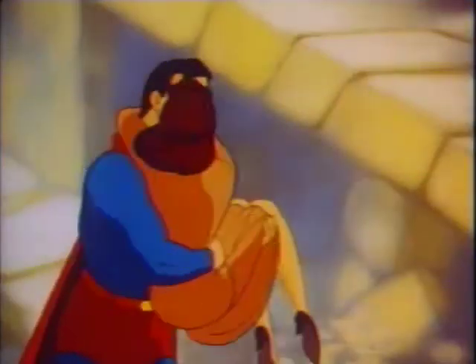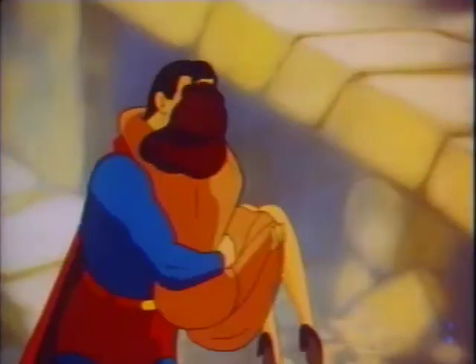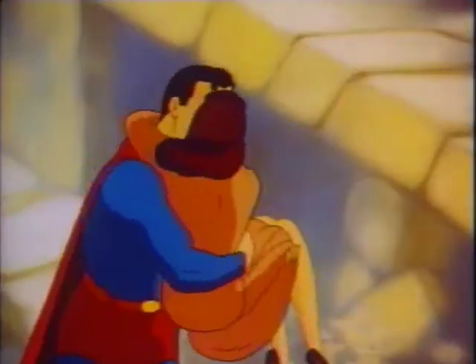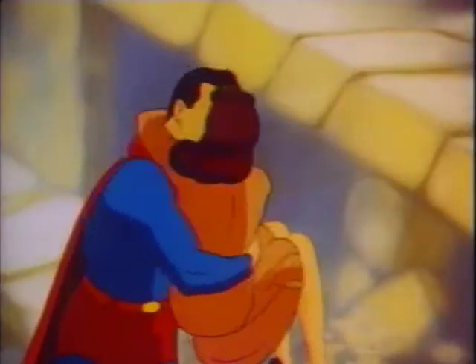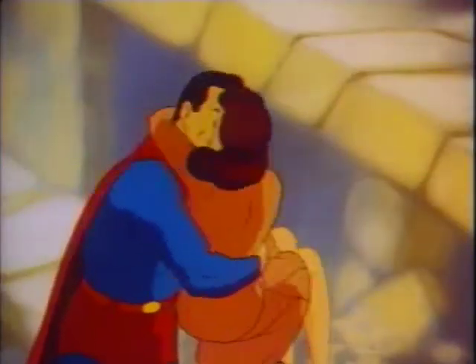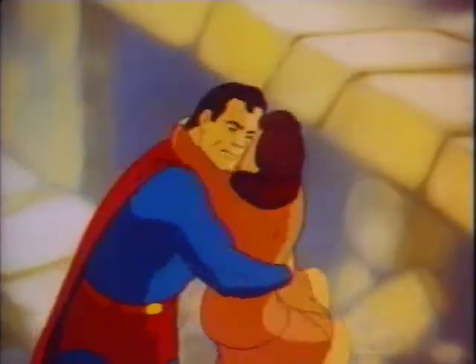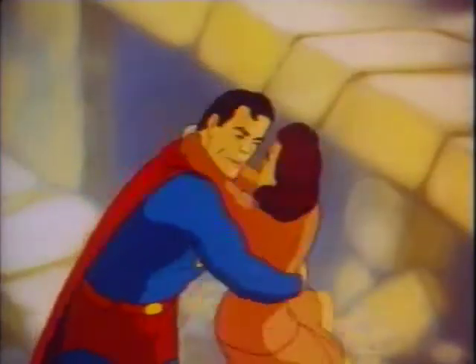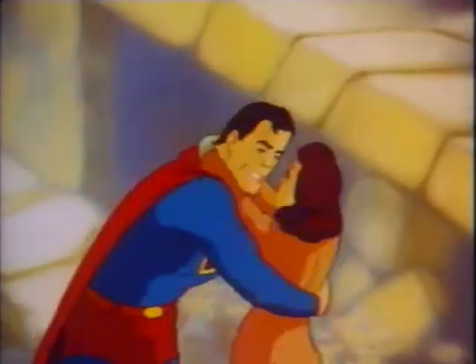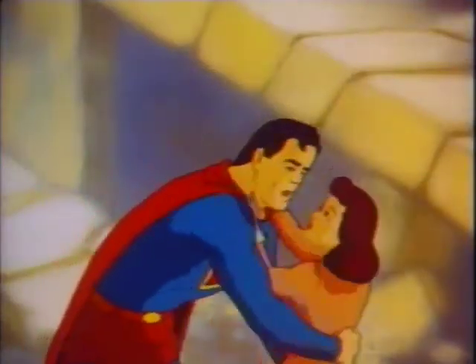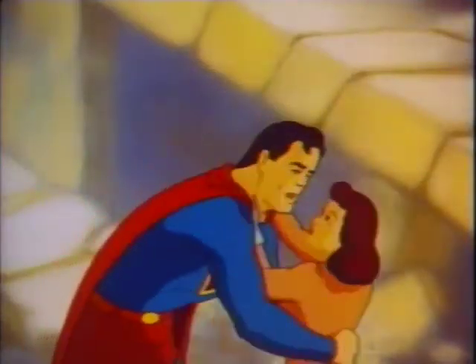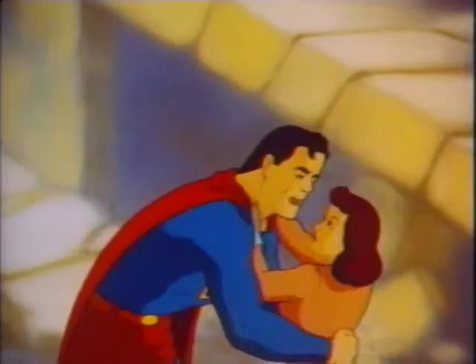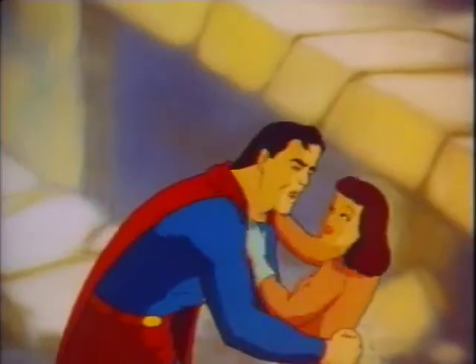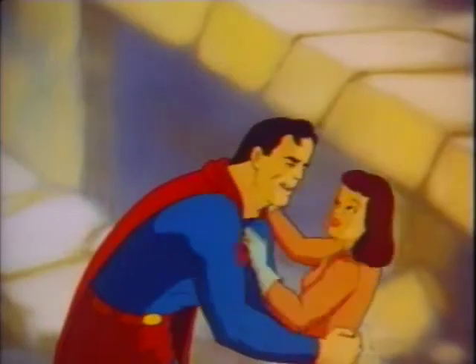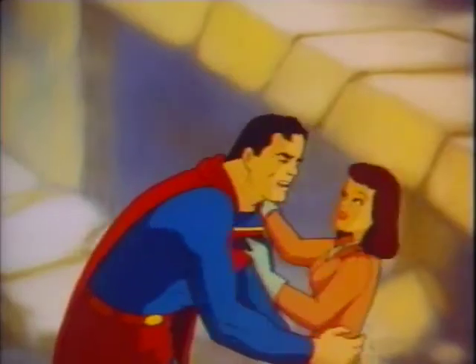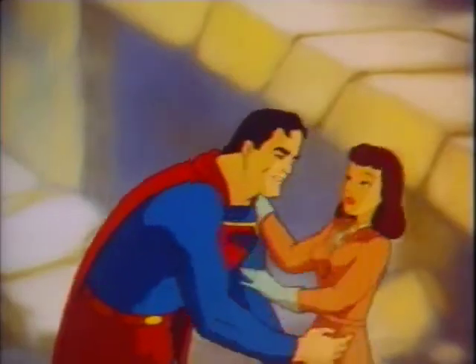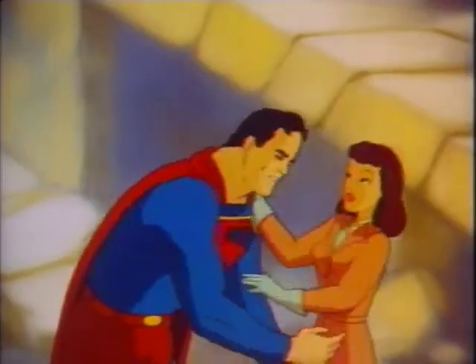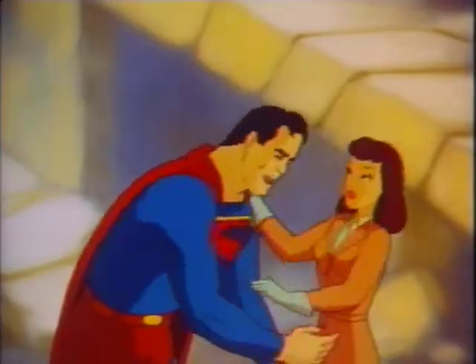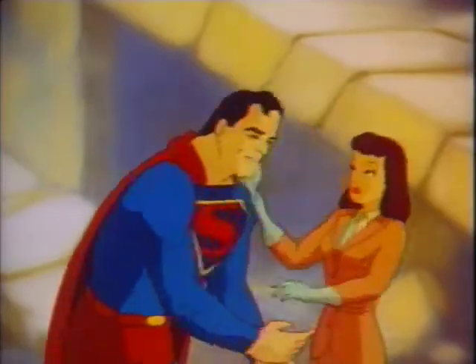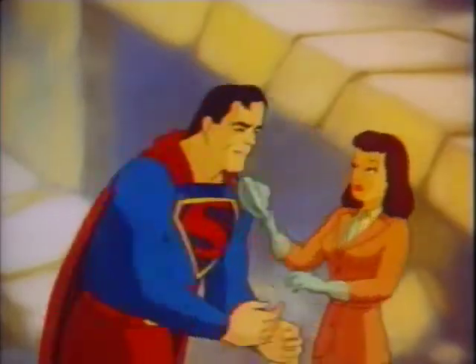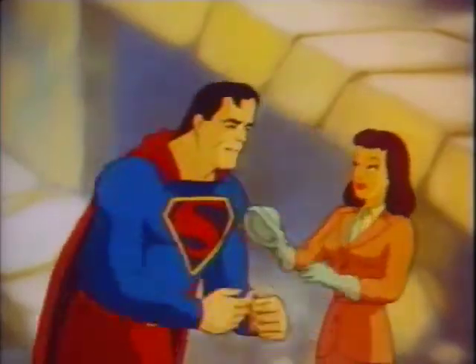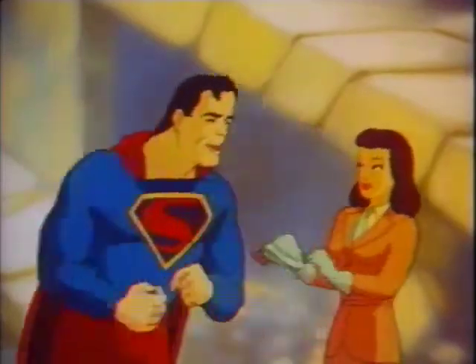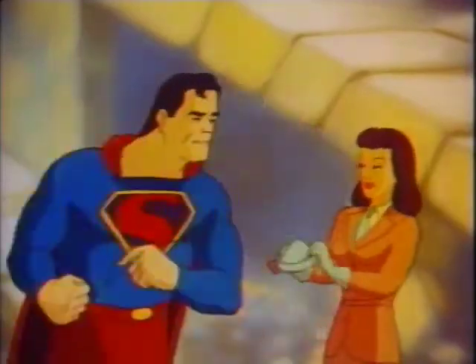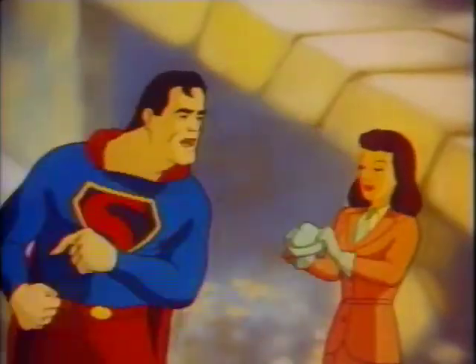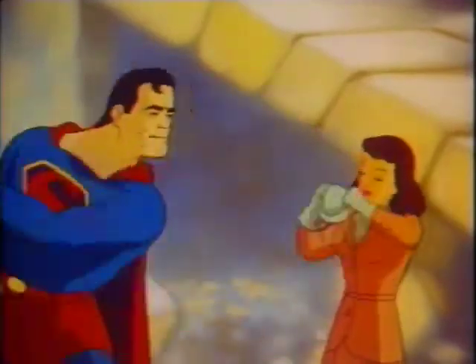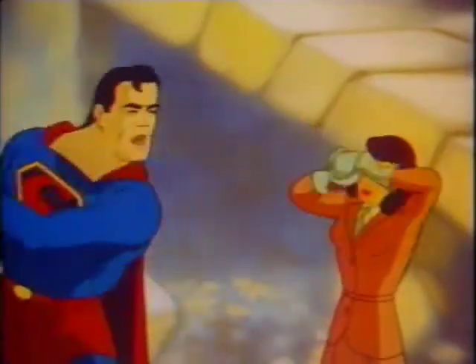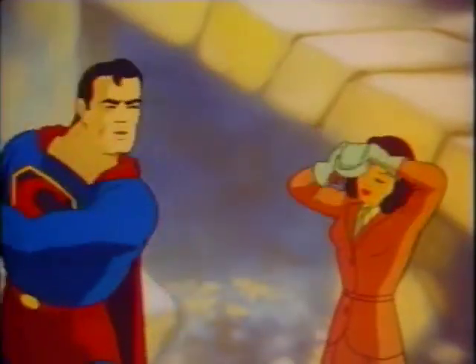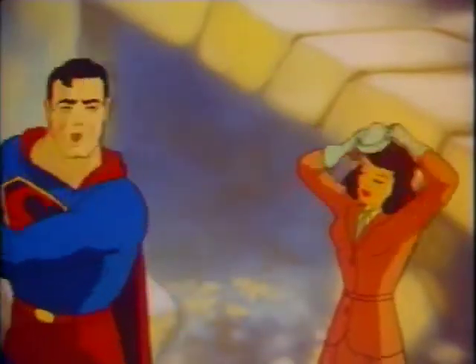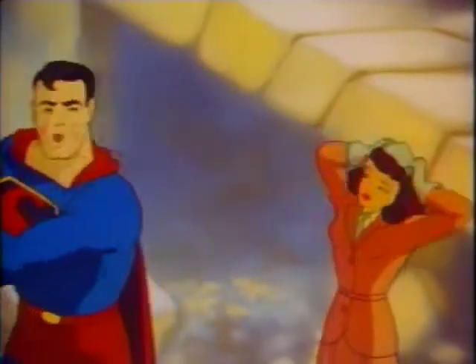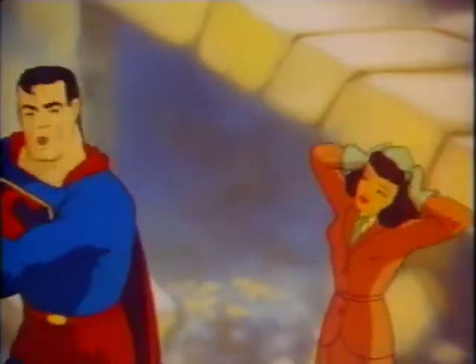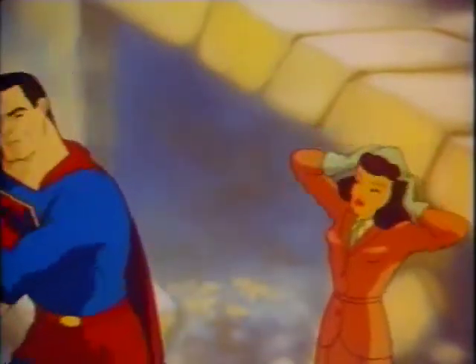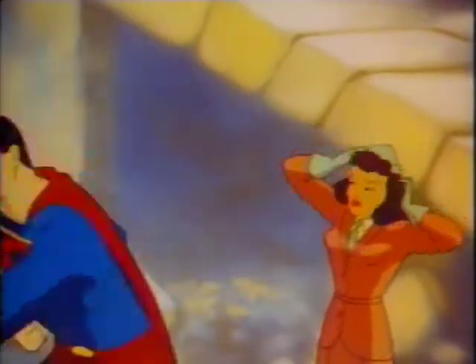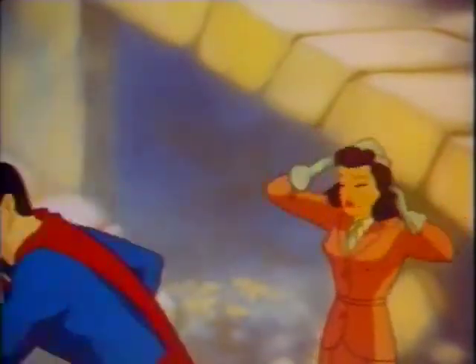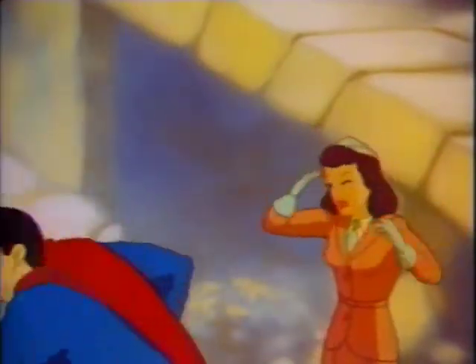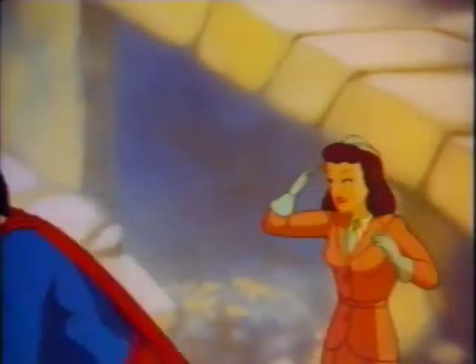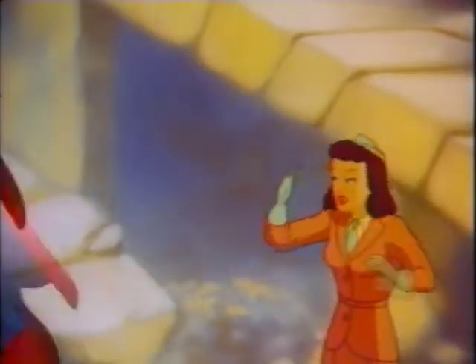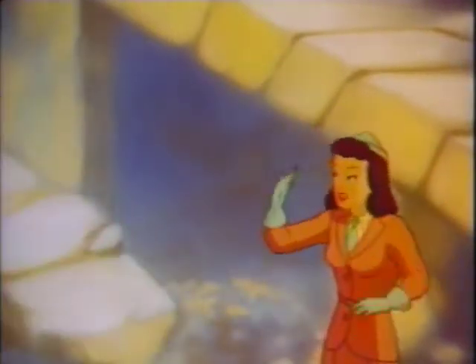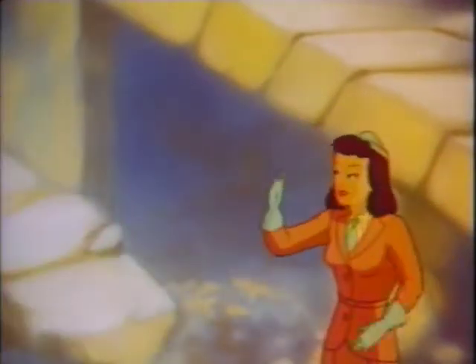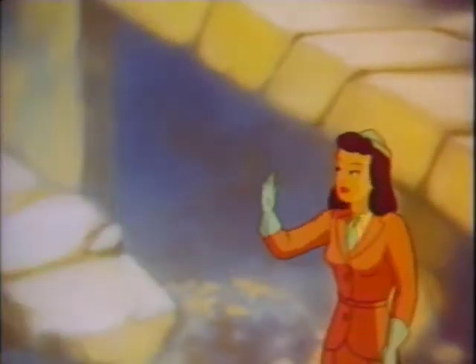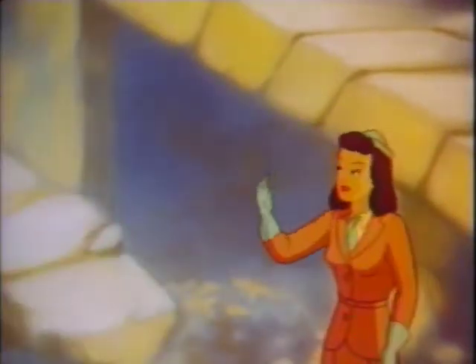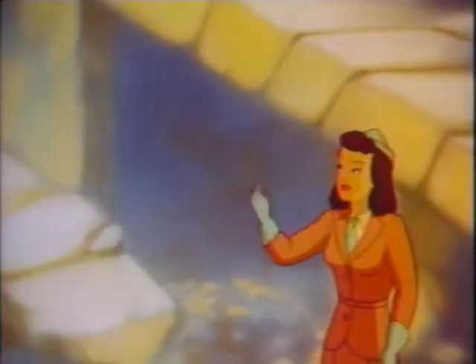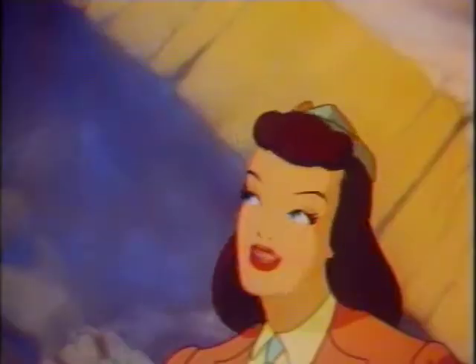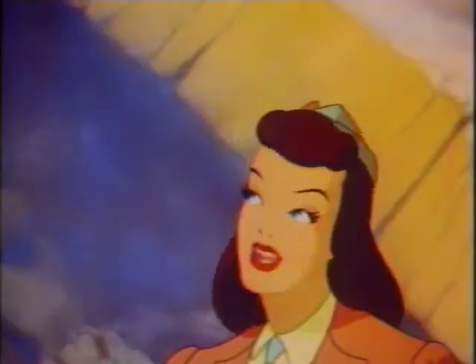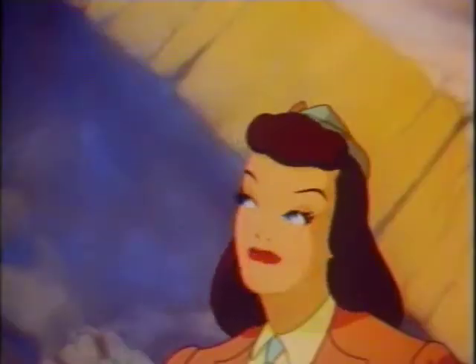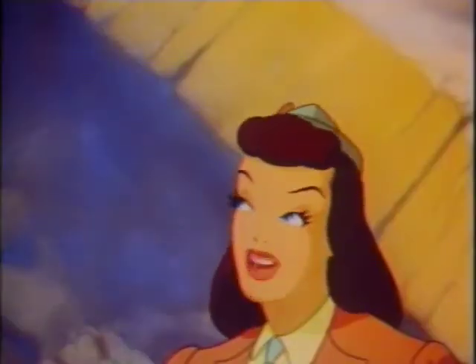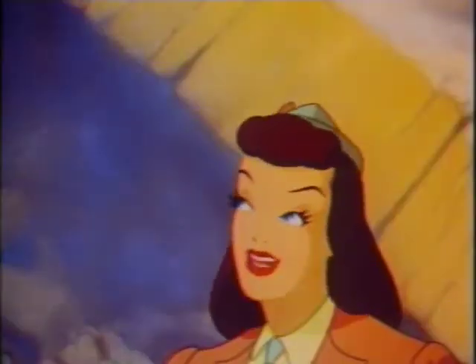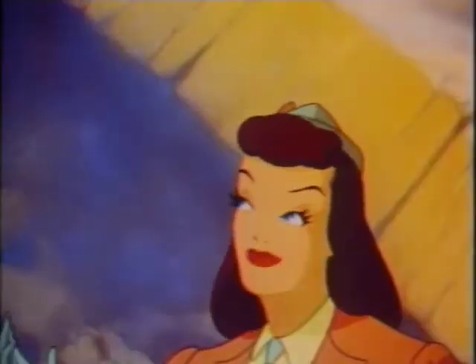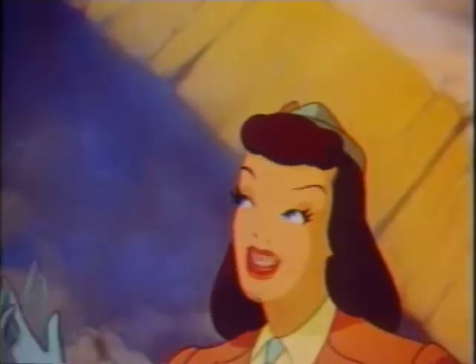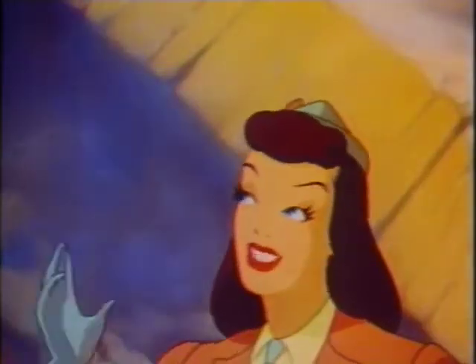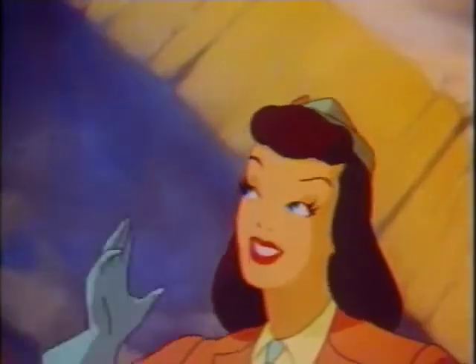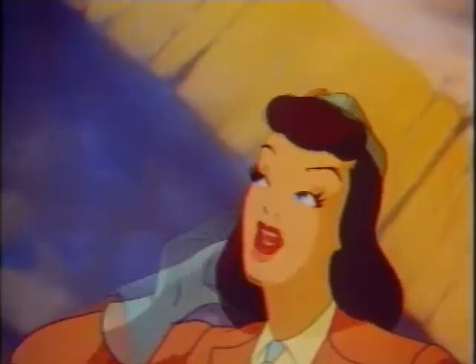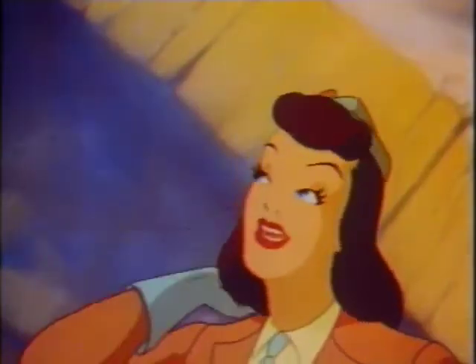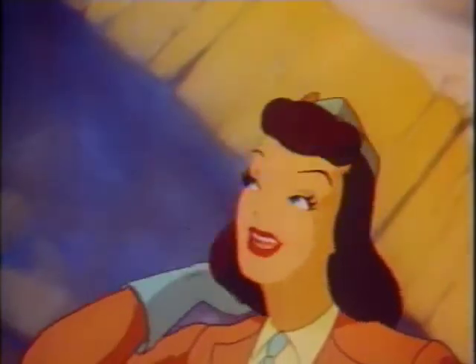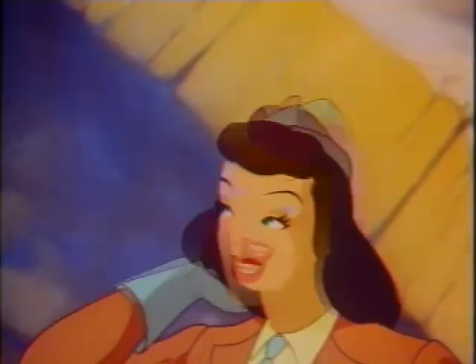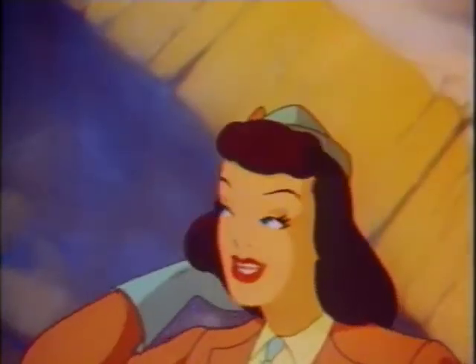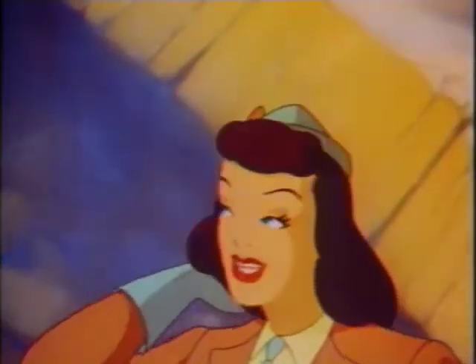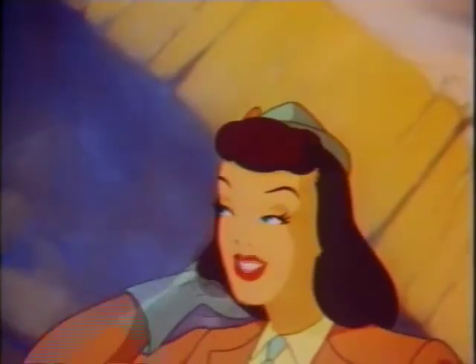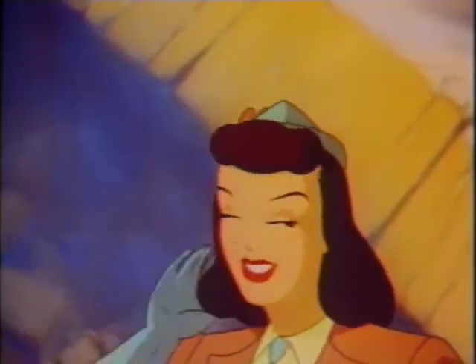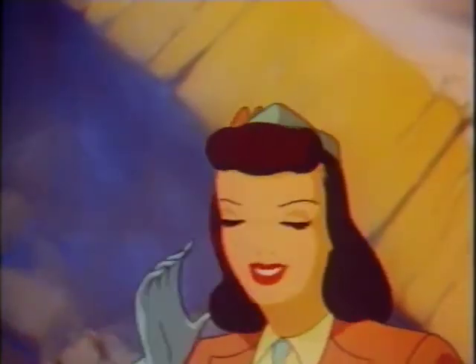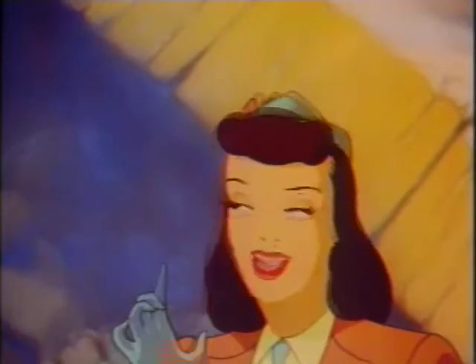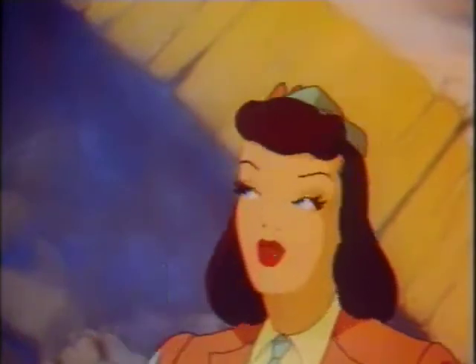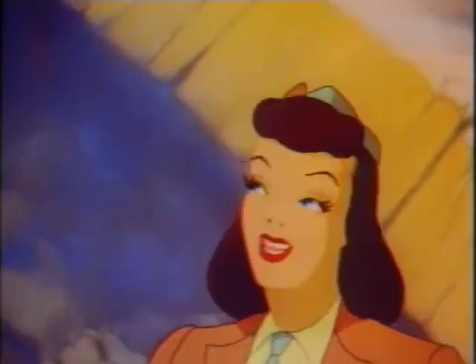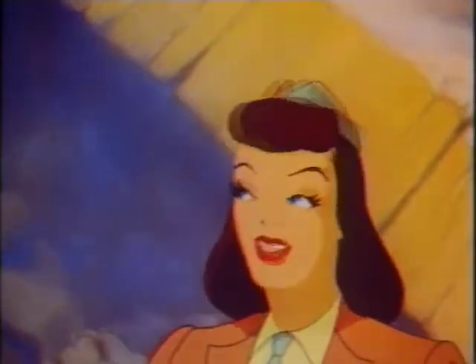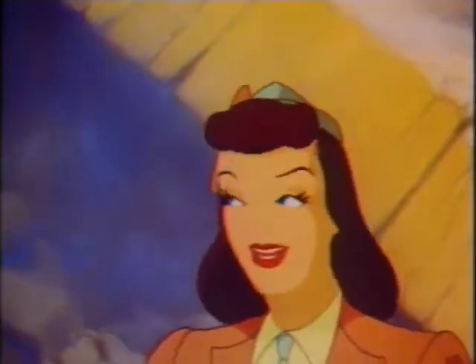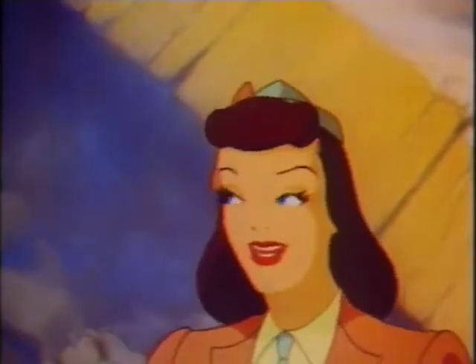You'd better get back to your office where you'll be safe. I've got some work to do. Yes, sir. It's the best story in years!